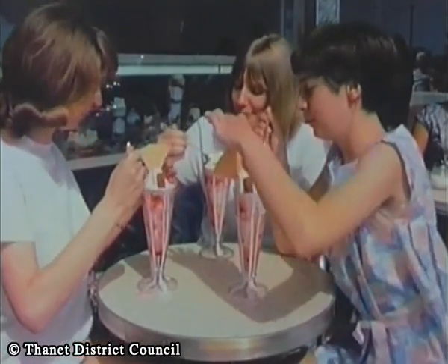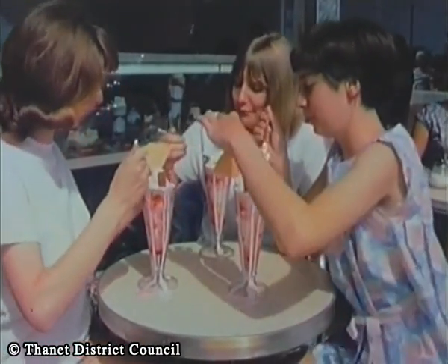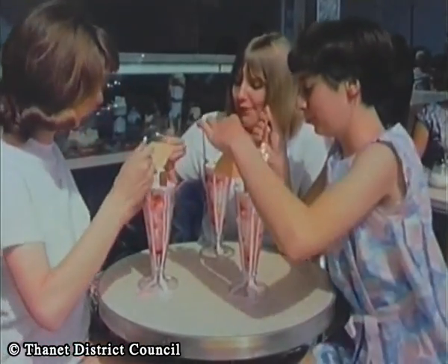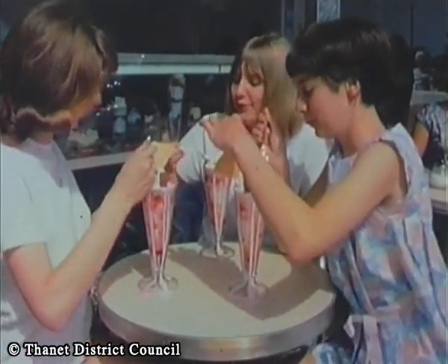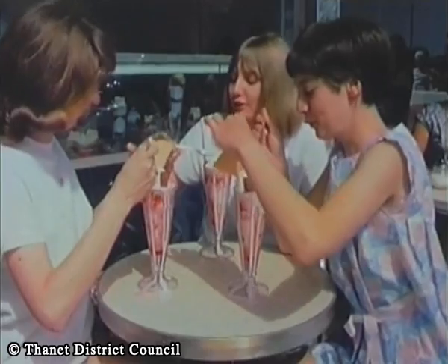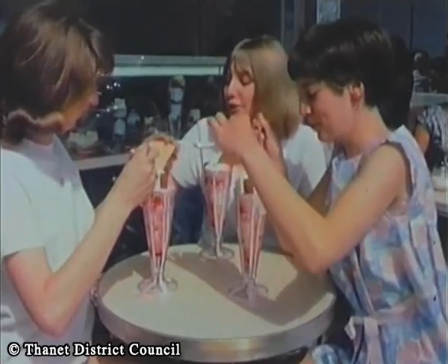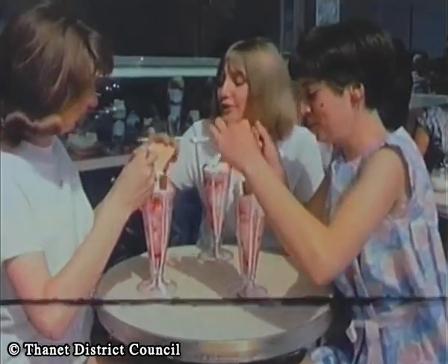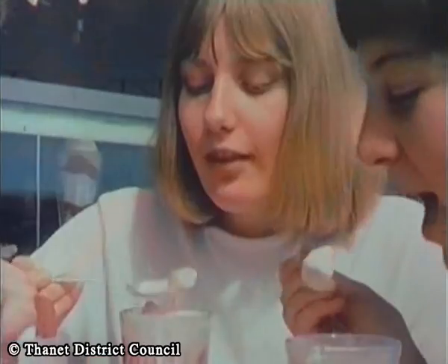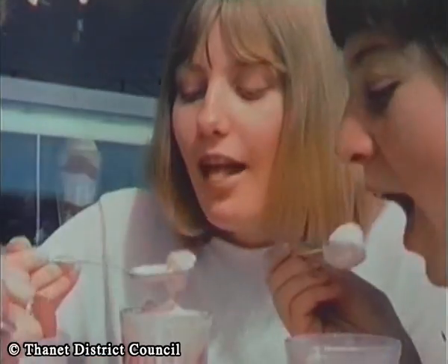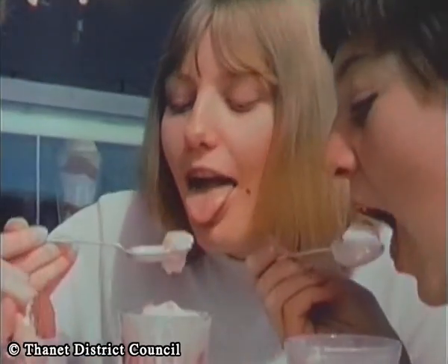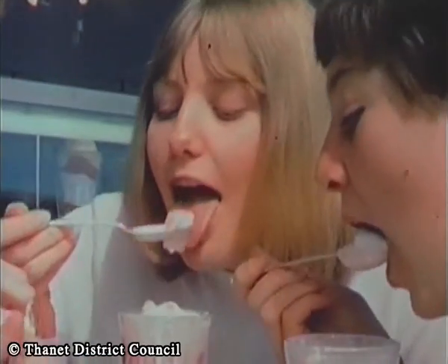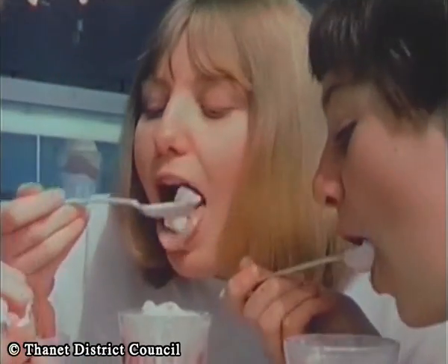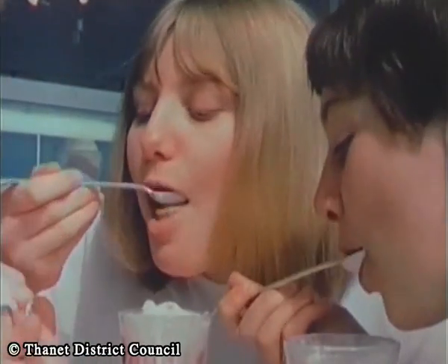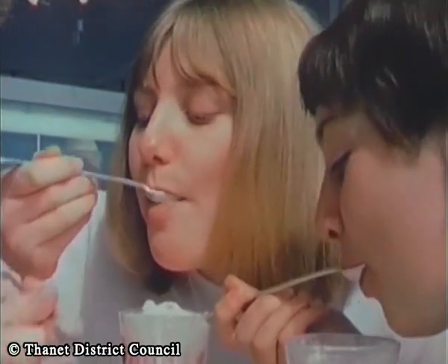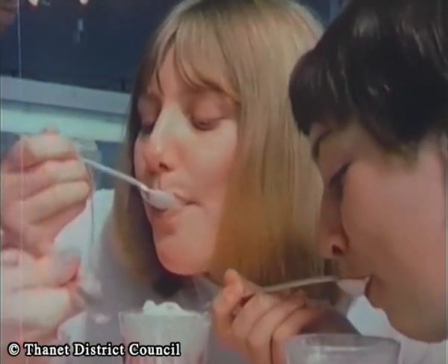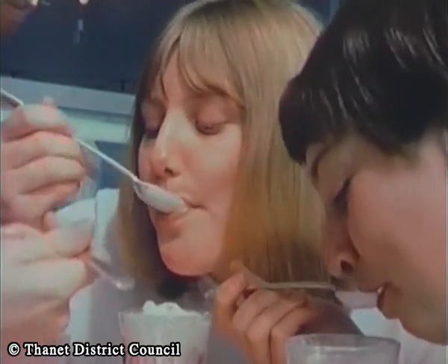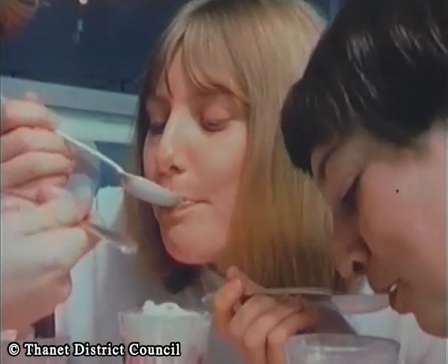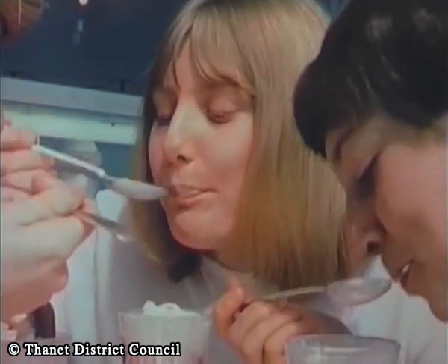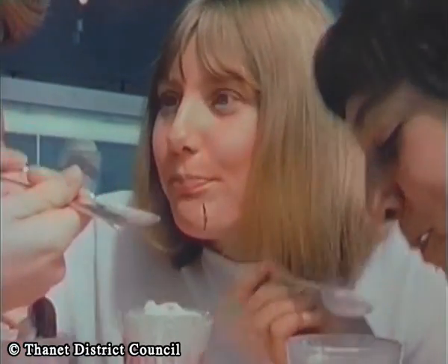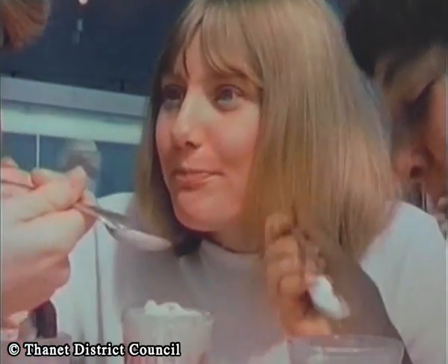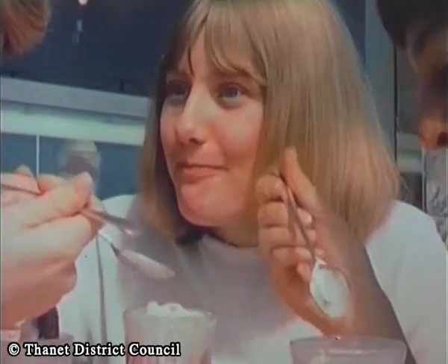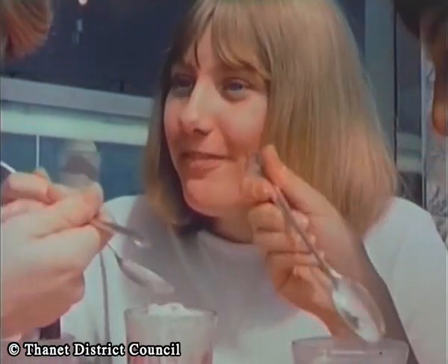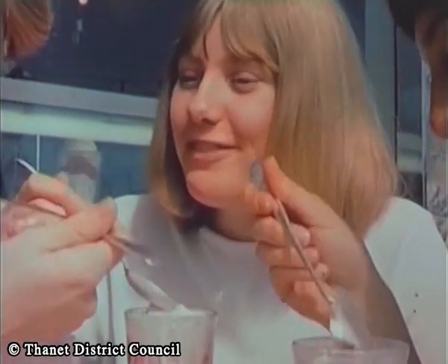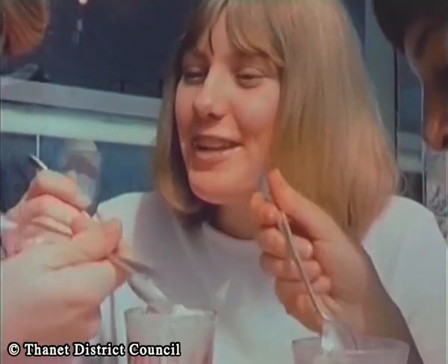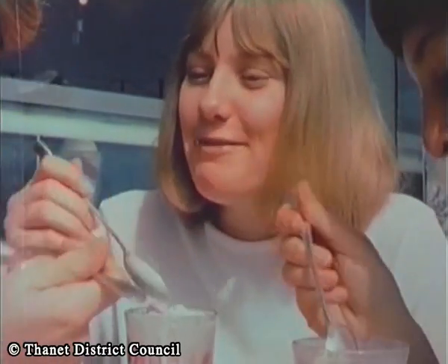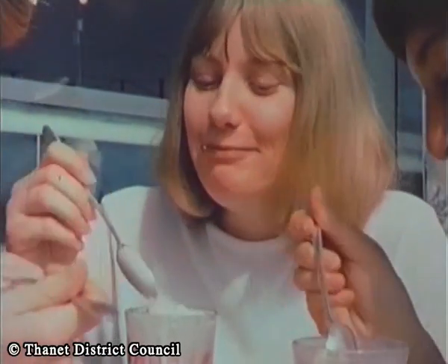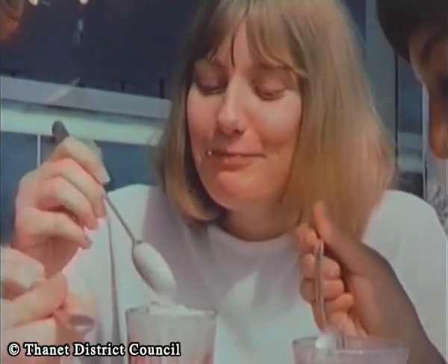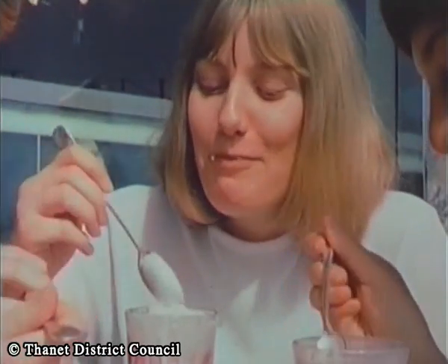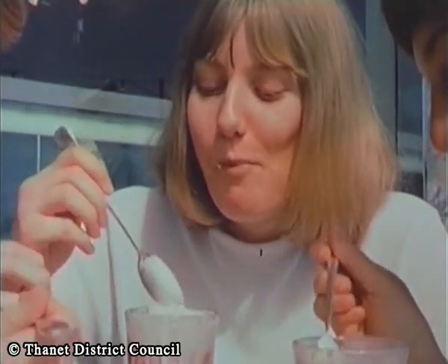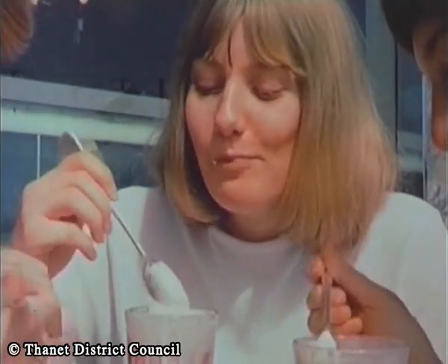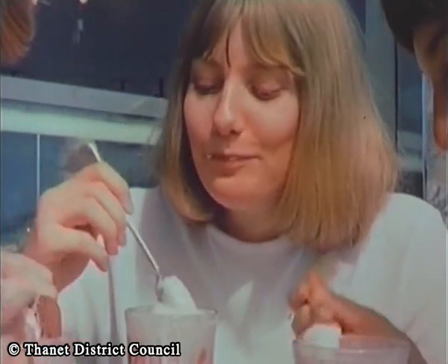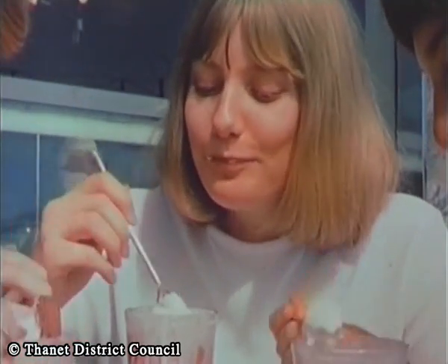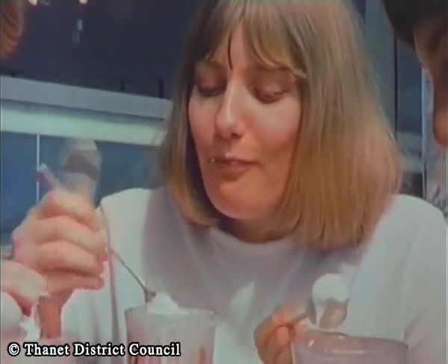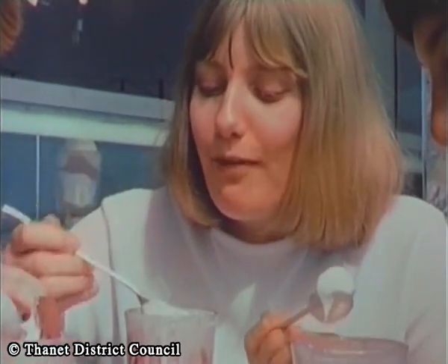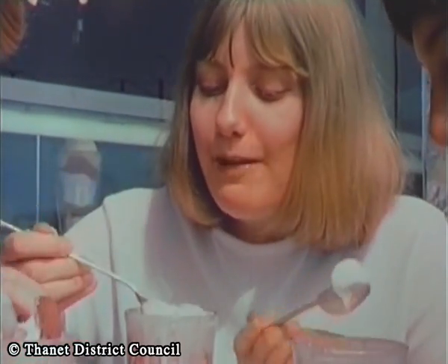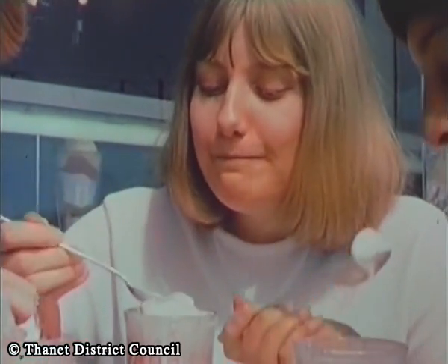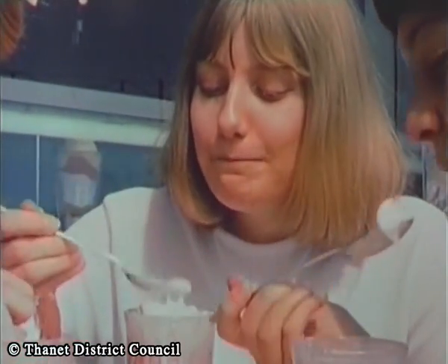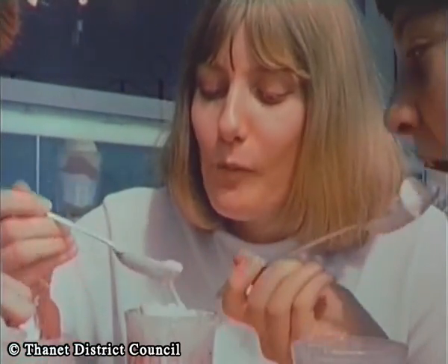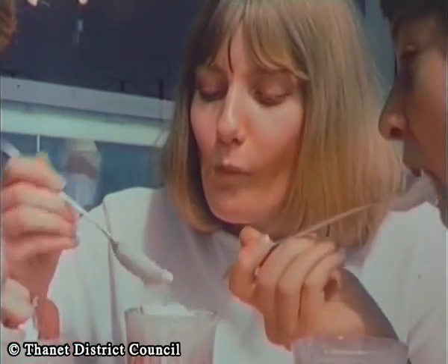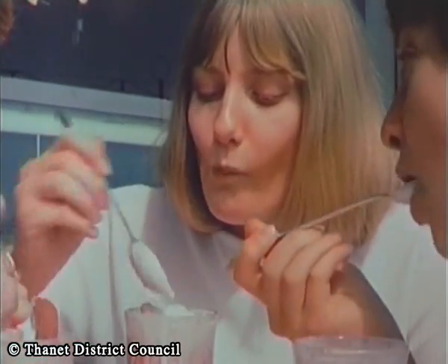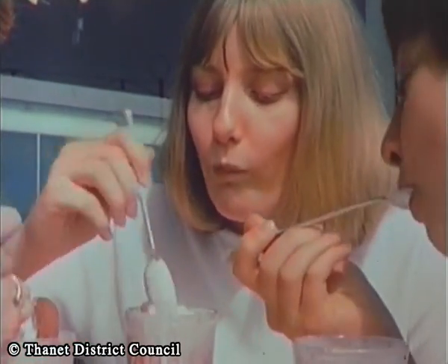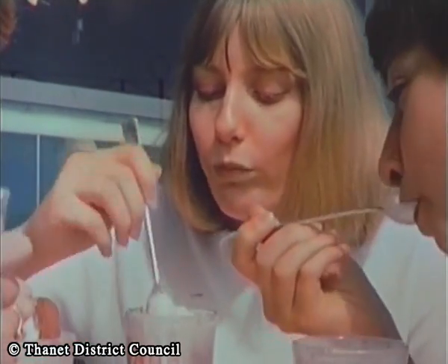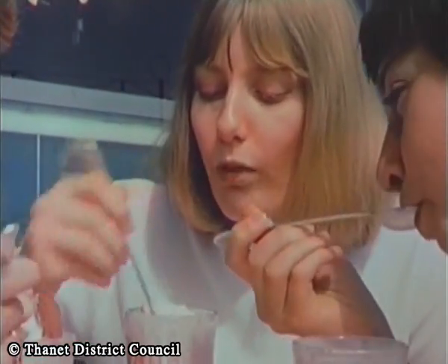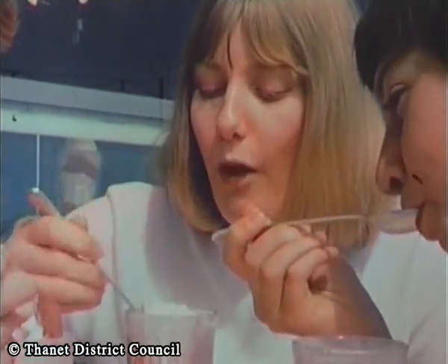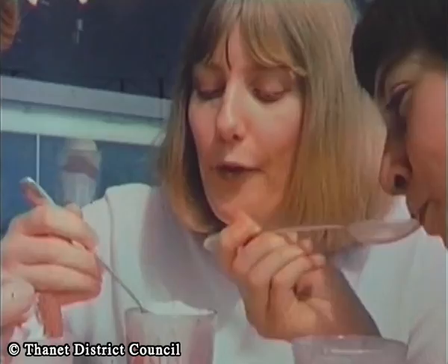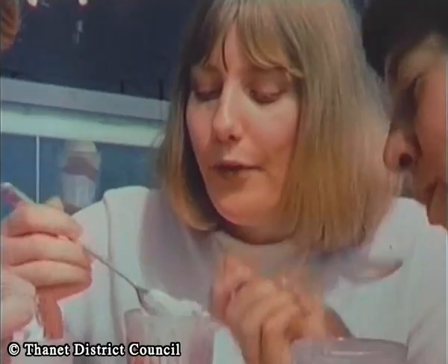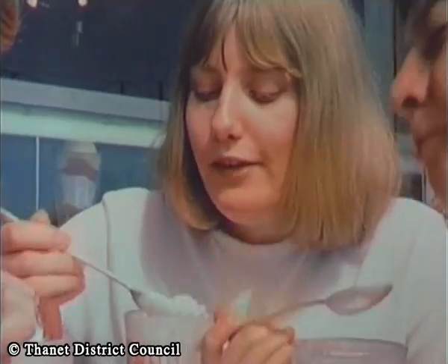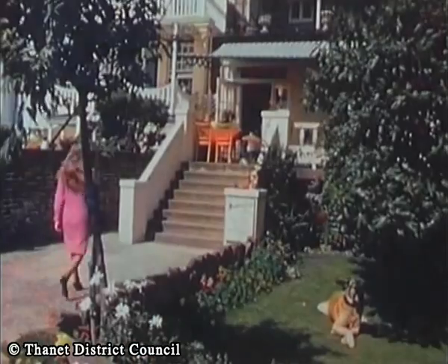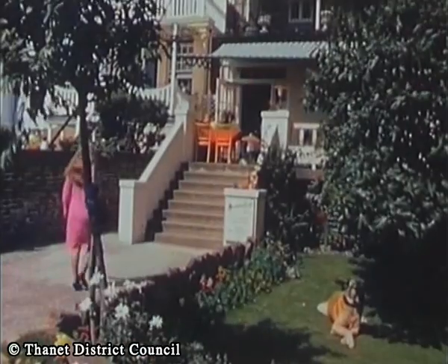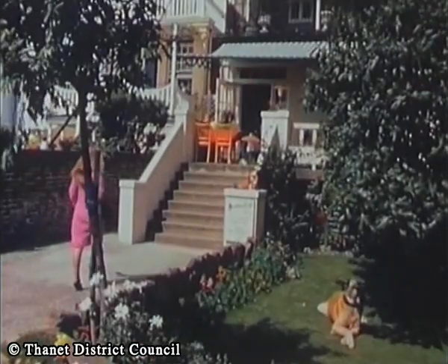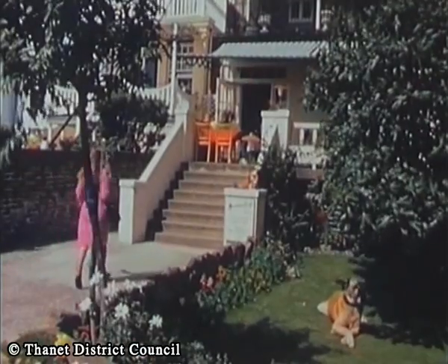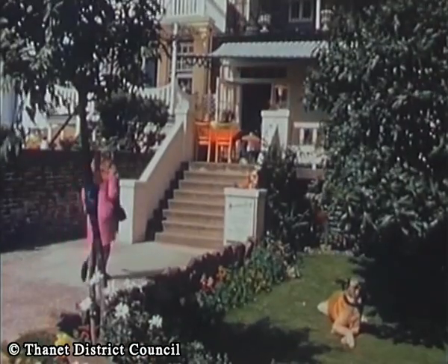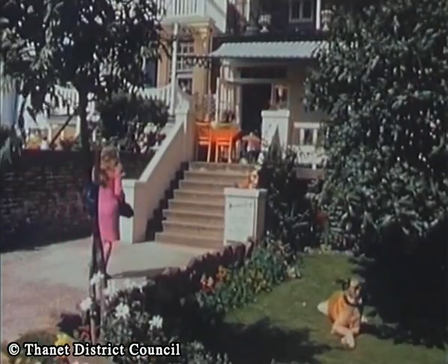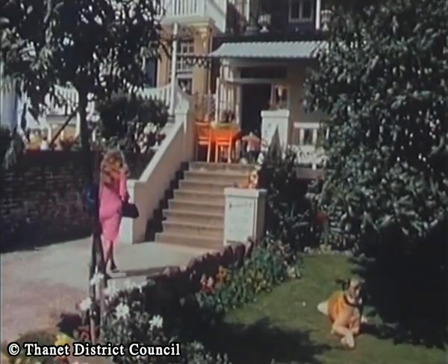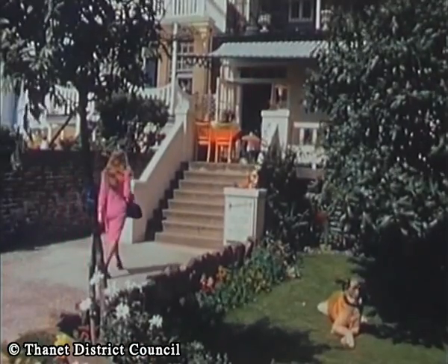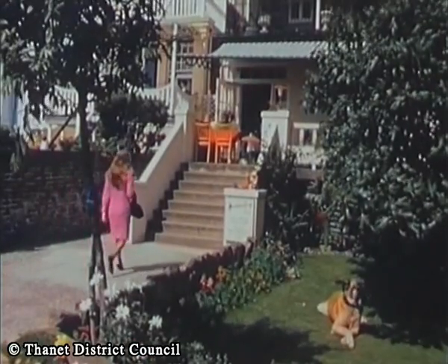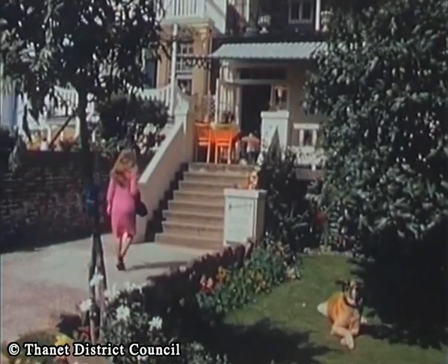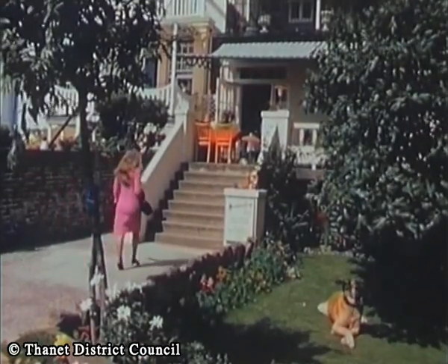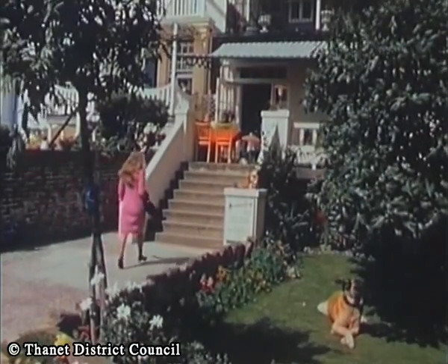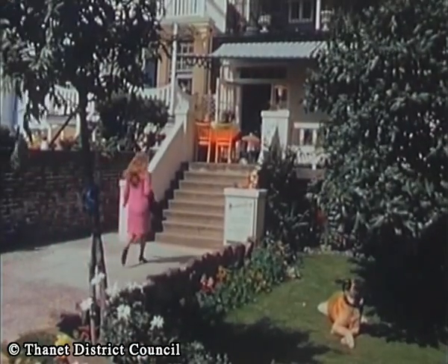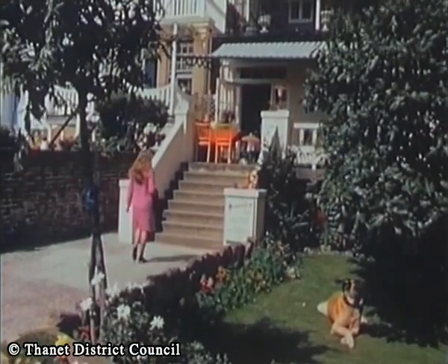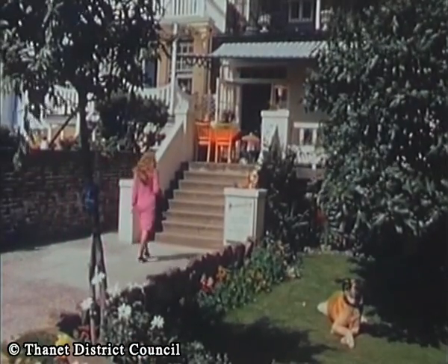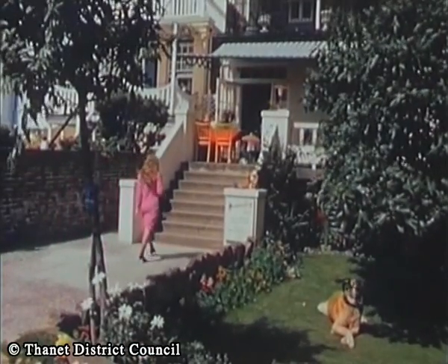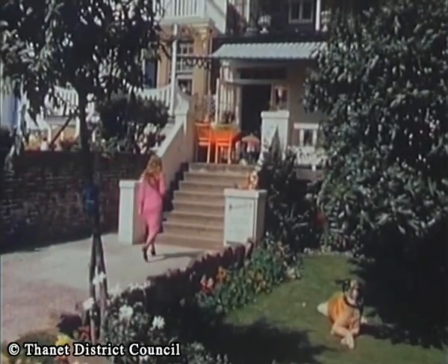When it comes to refreshment and food — and after all, what is a holiday without good food — there are a wide variety of cafes and restaurants to choose from.